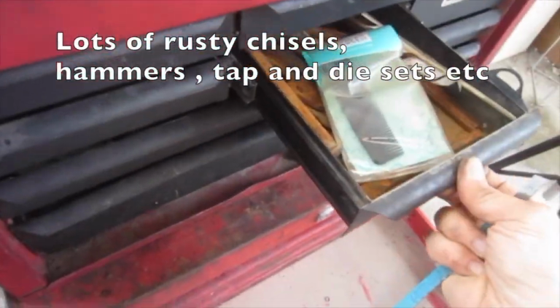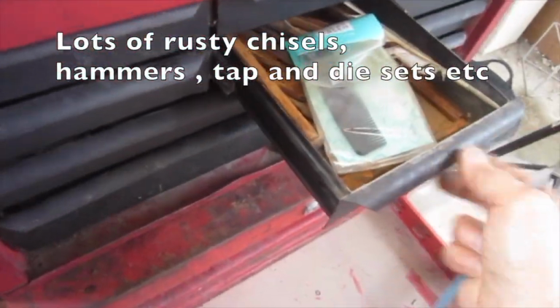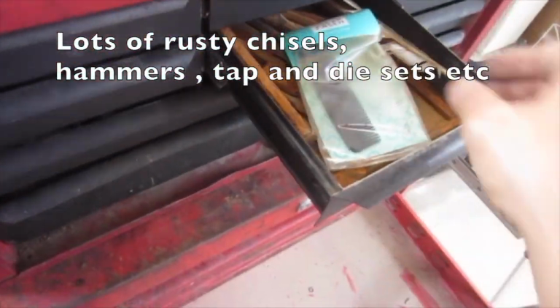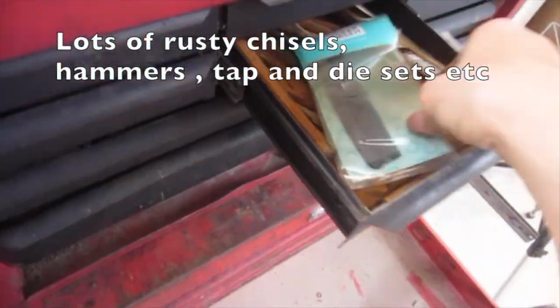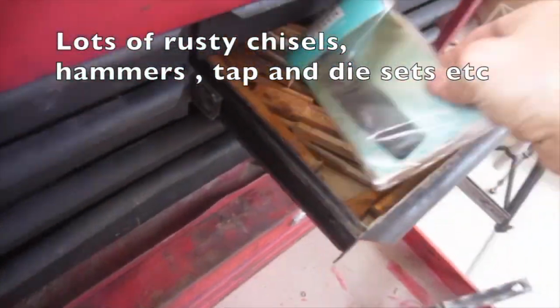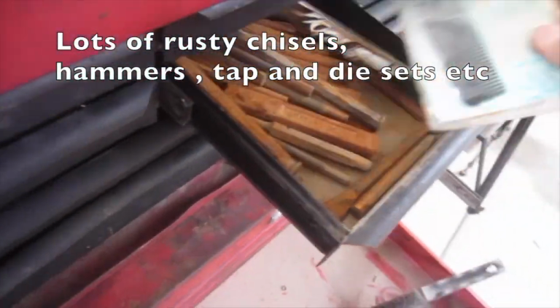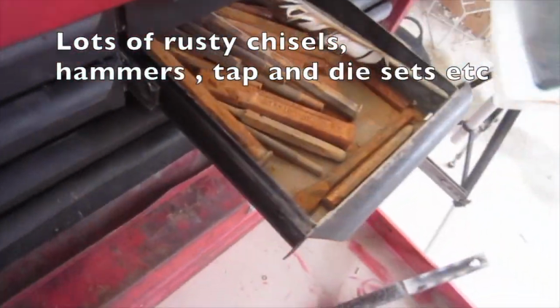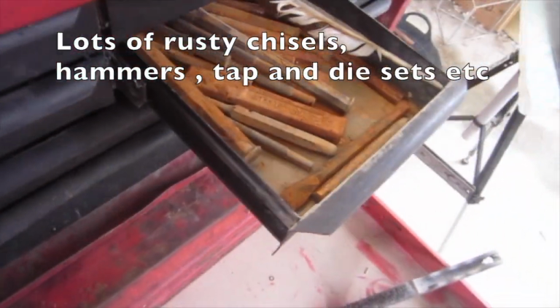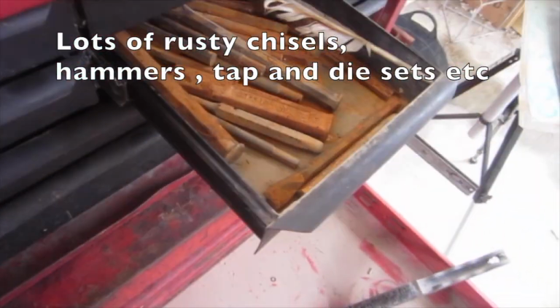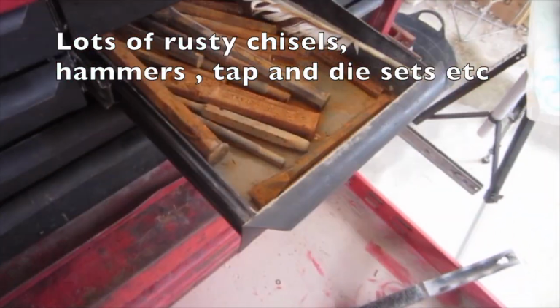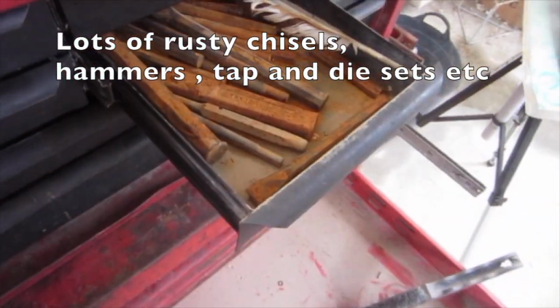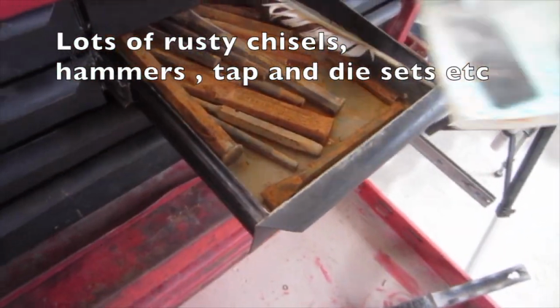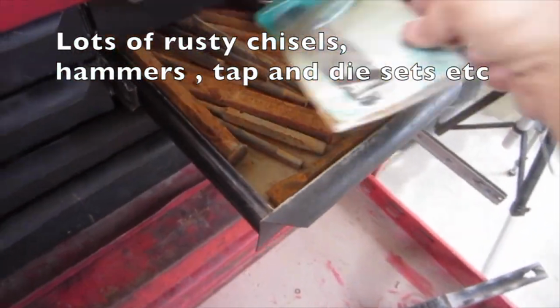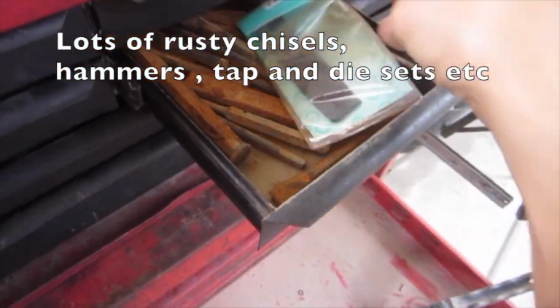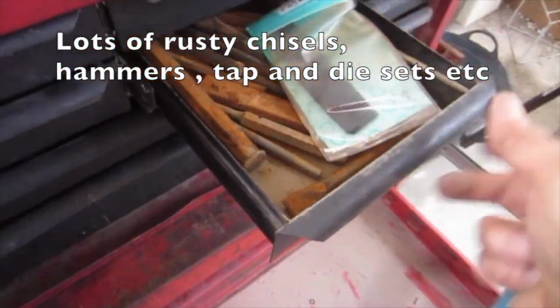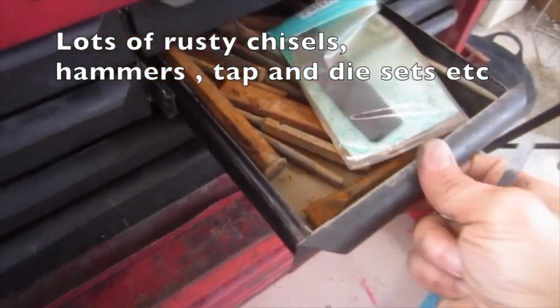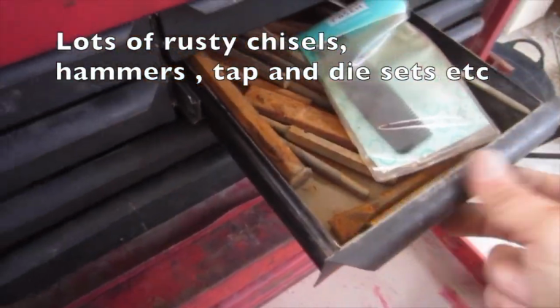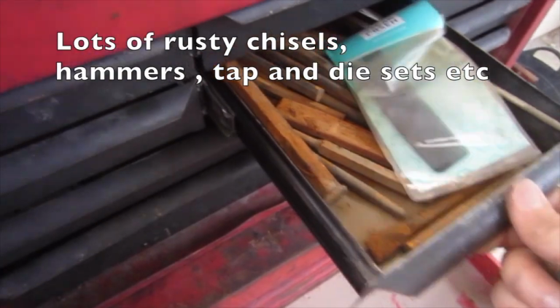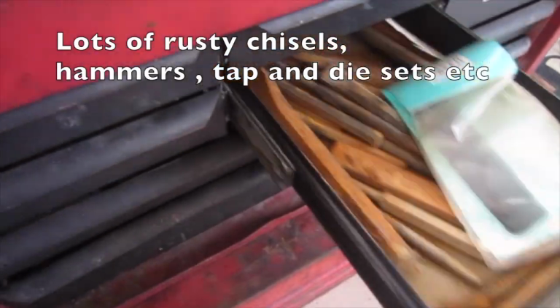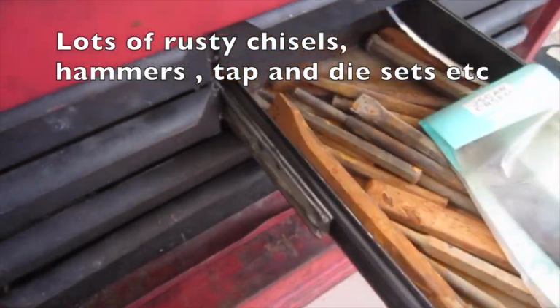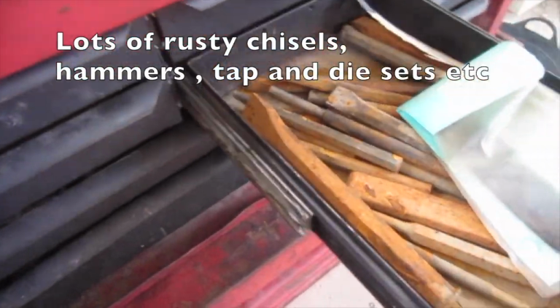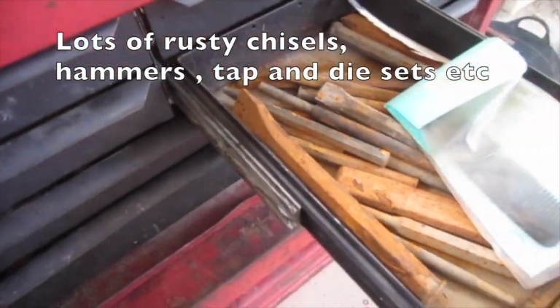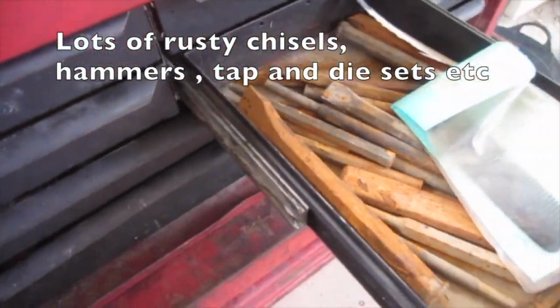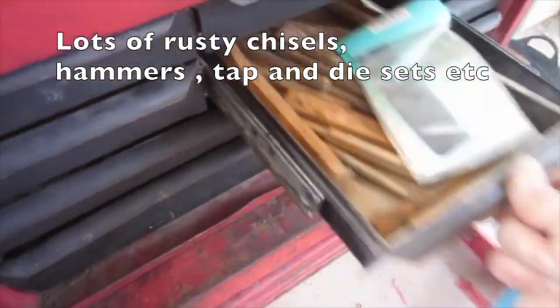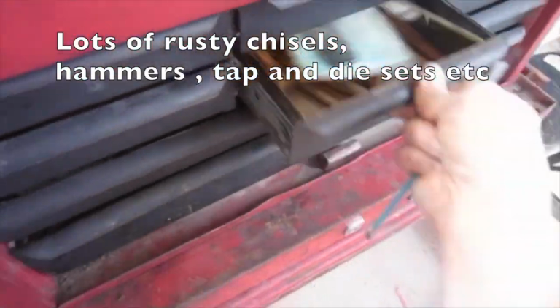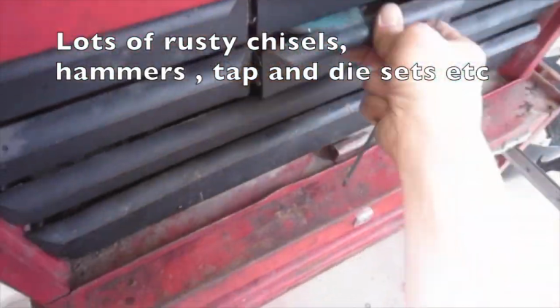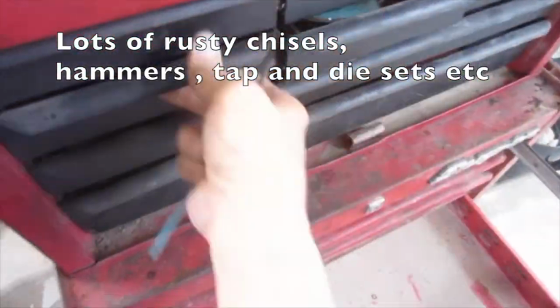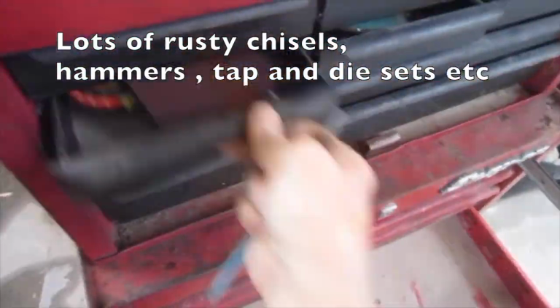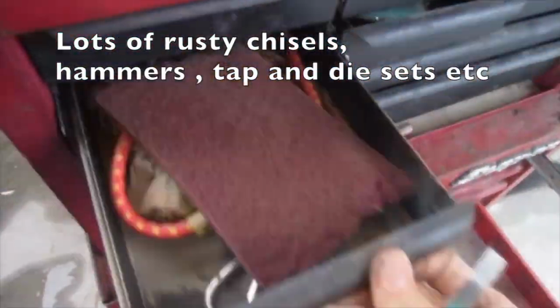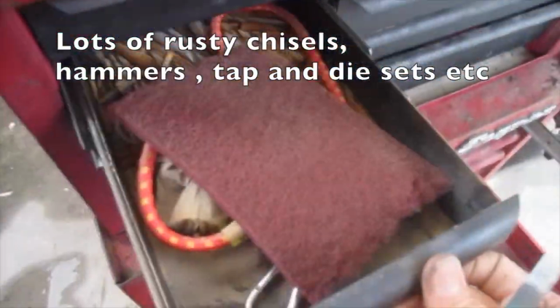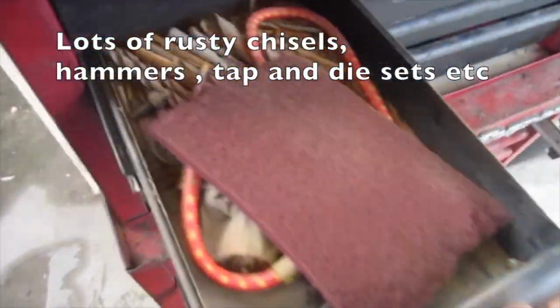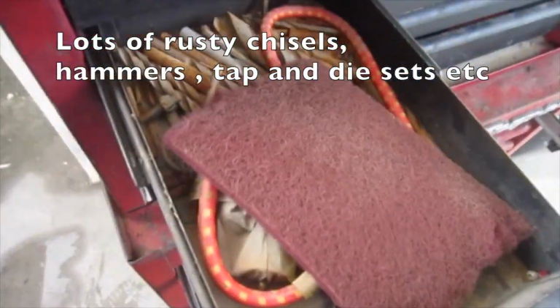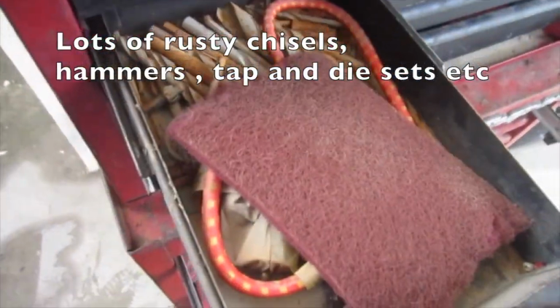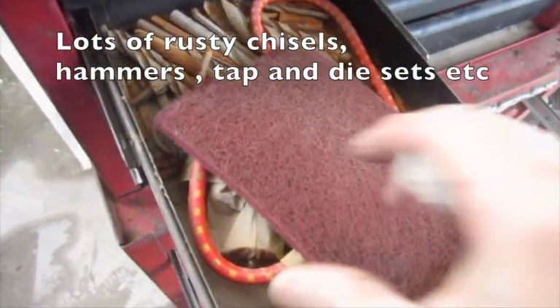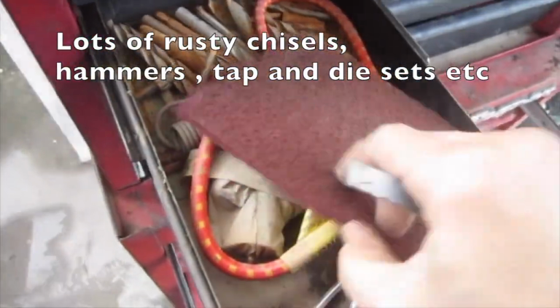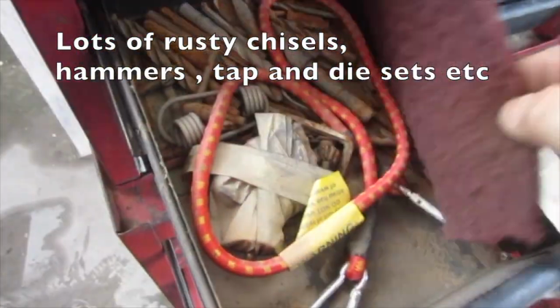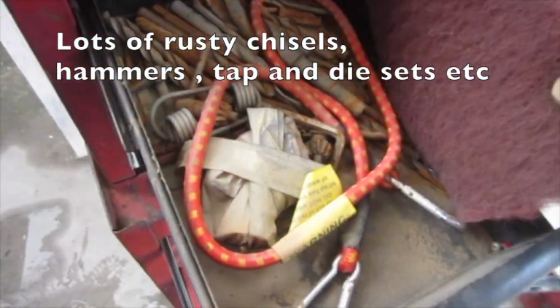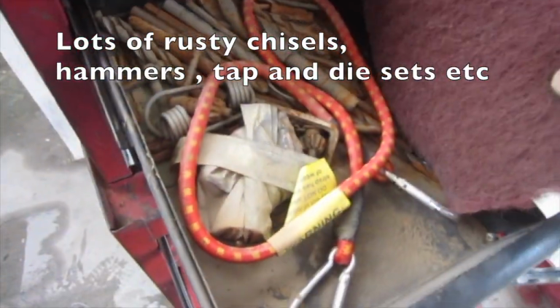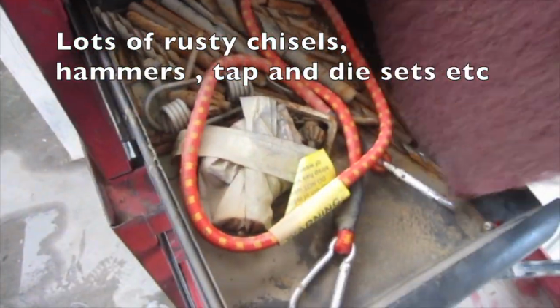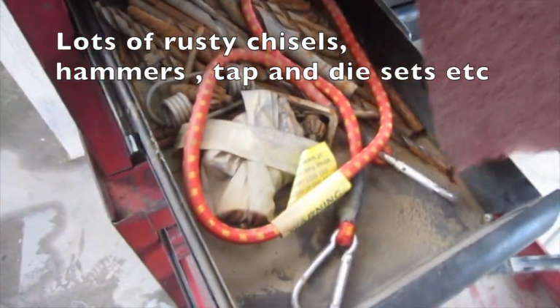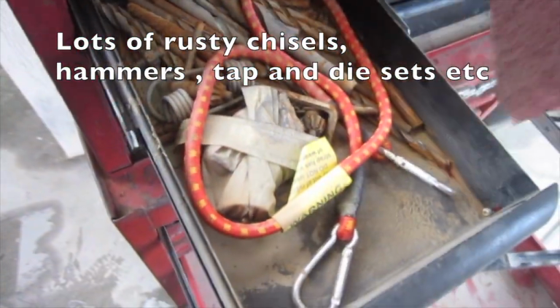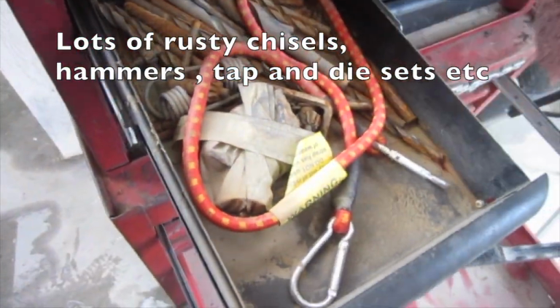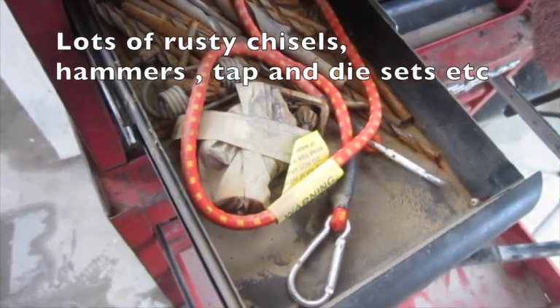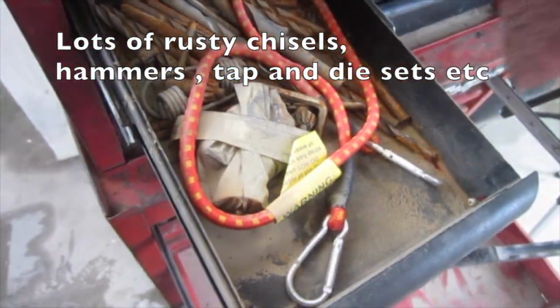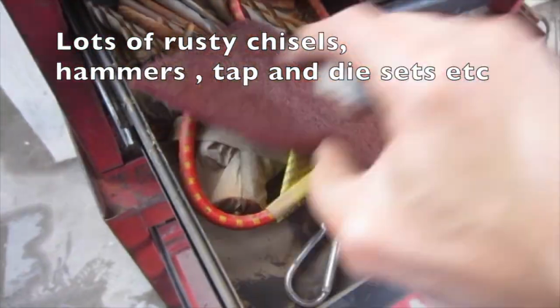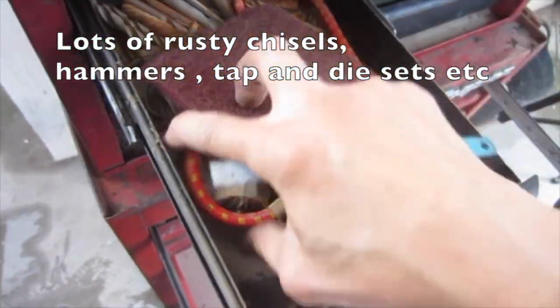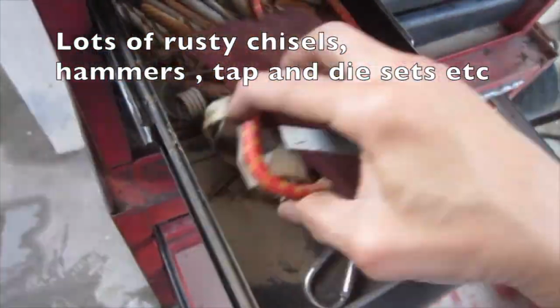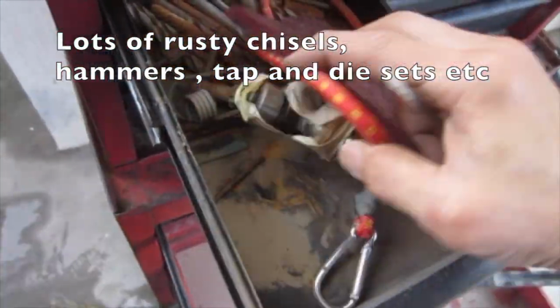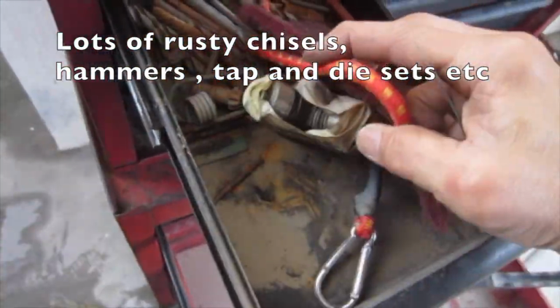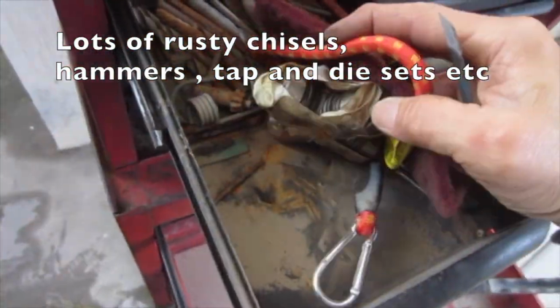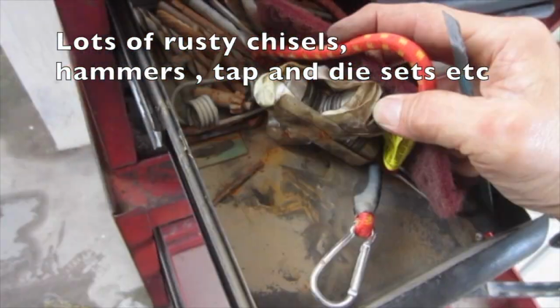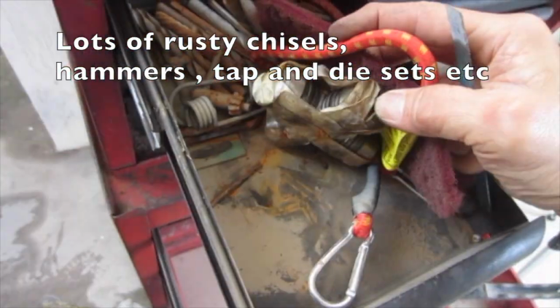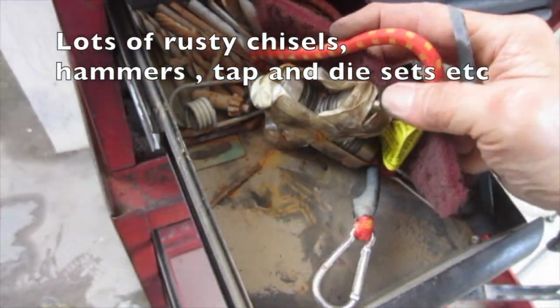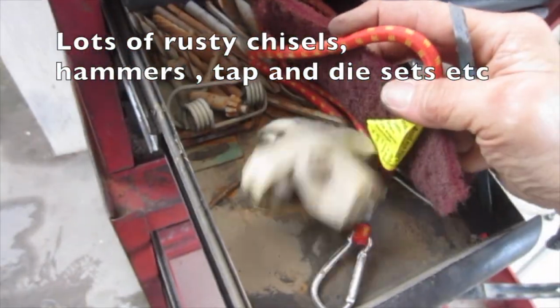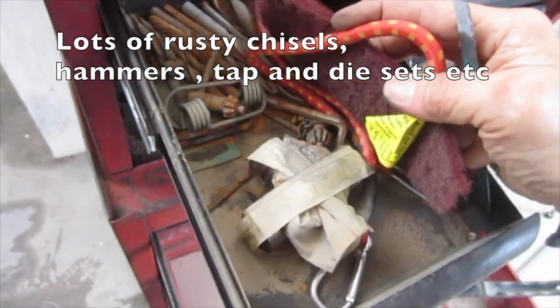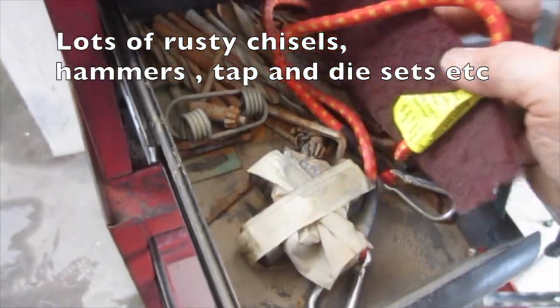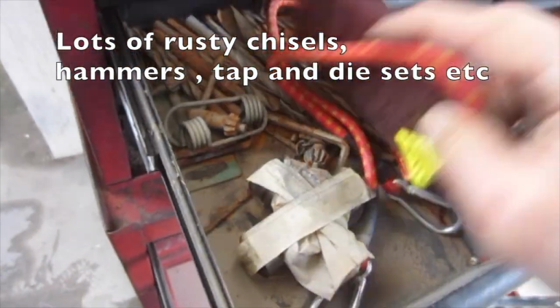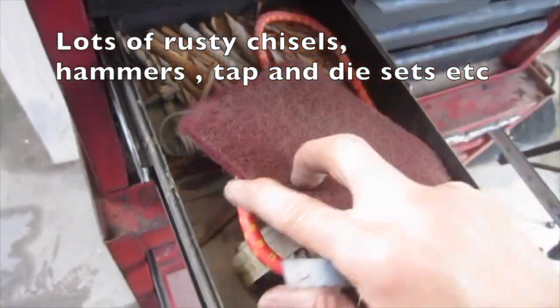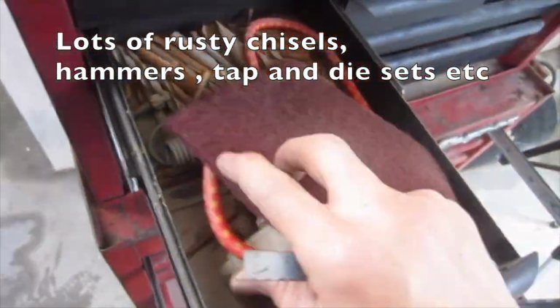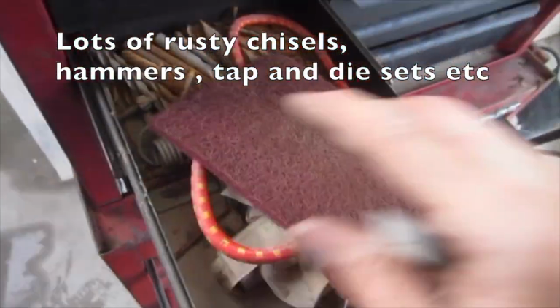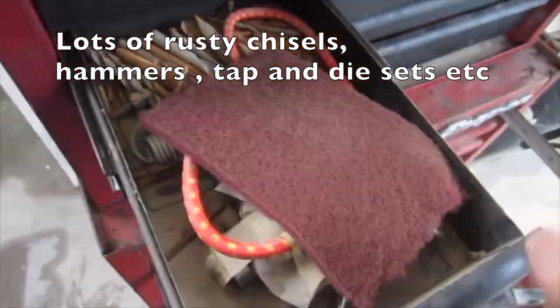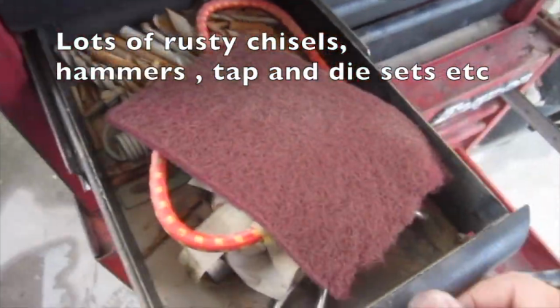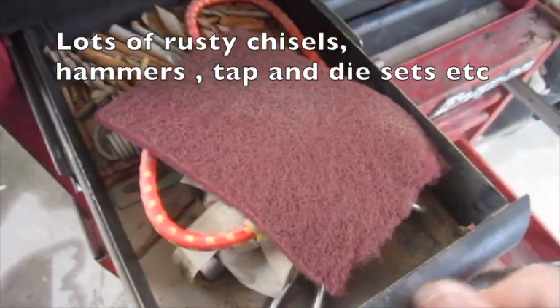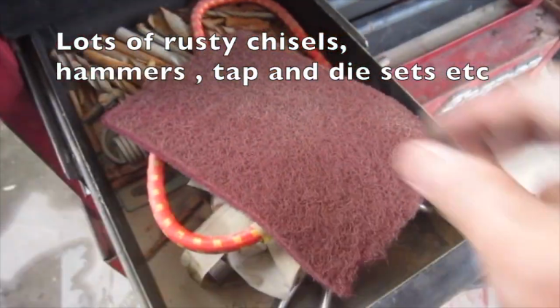There are lots of rusty chisels, hammers, tap and die sets, and even some snap-on allen keys inside the boxes.